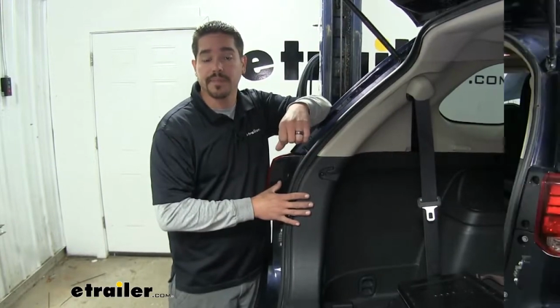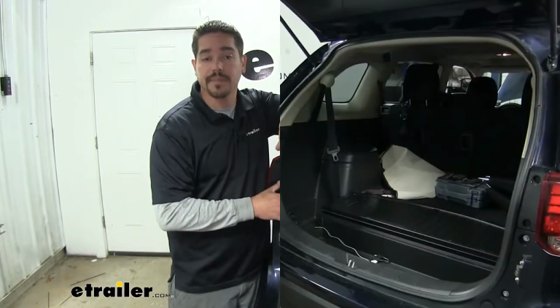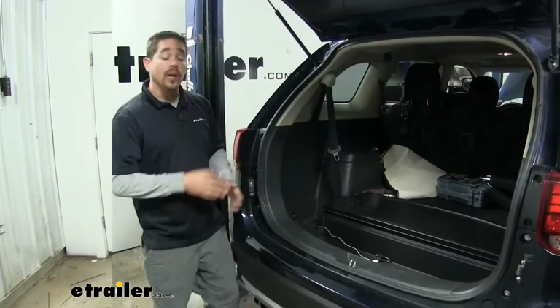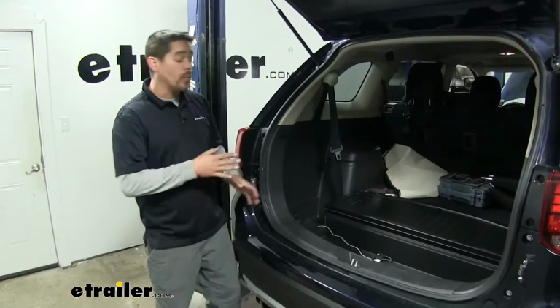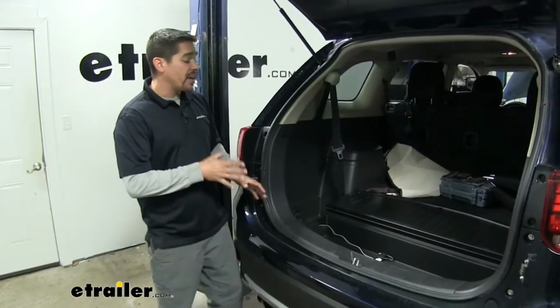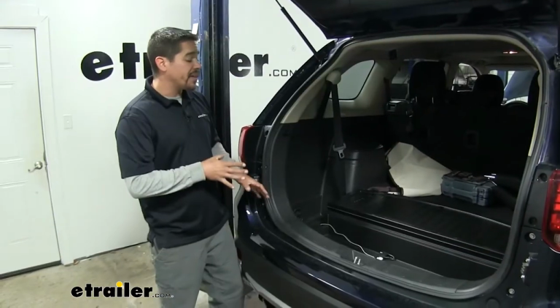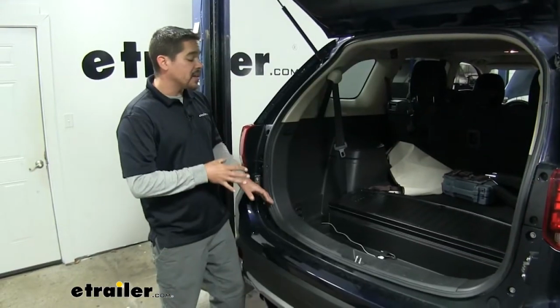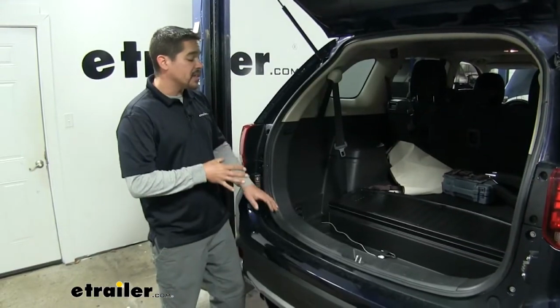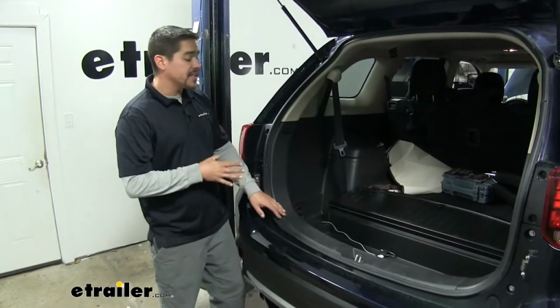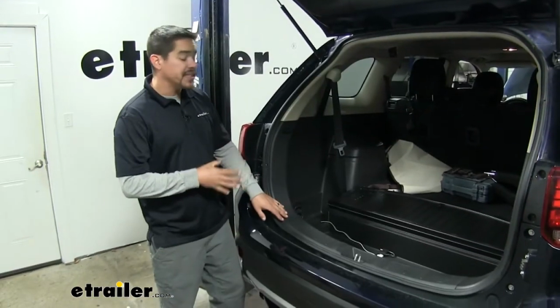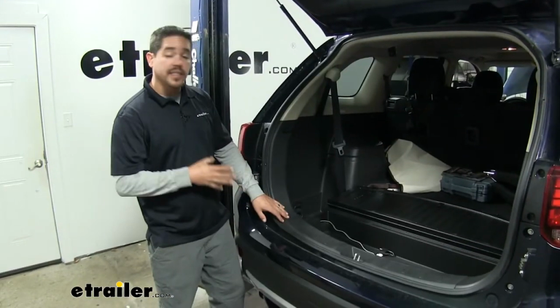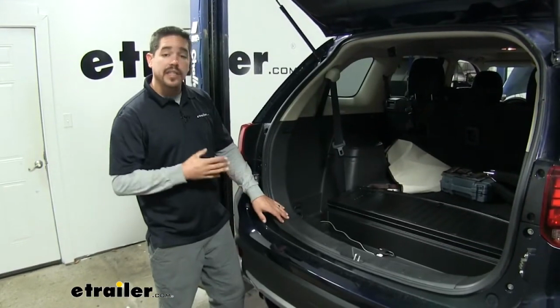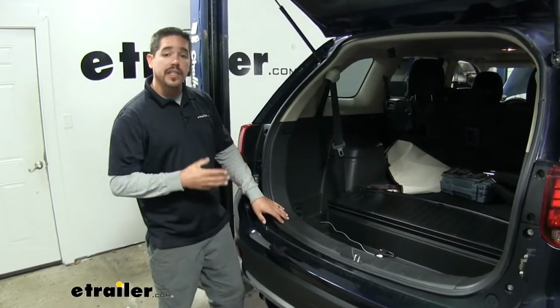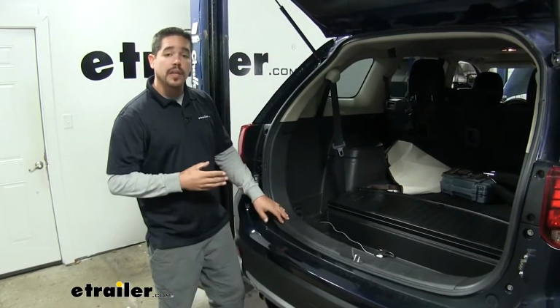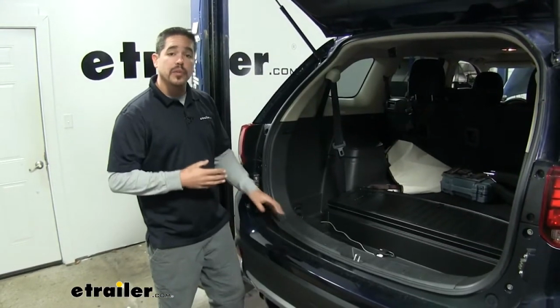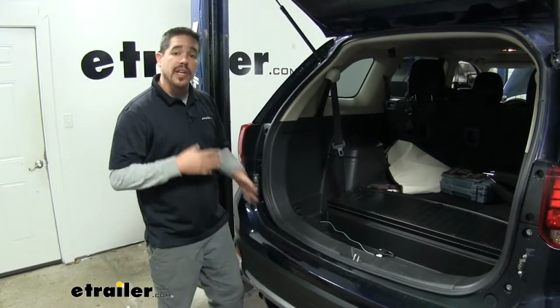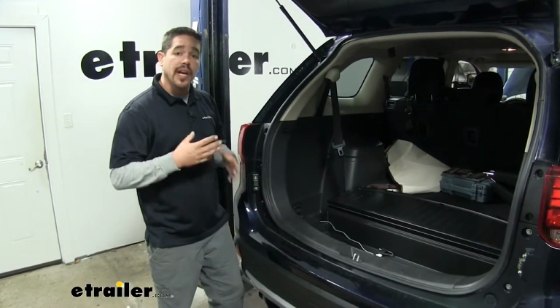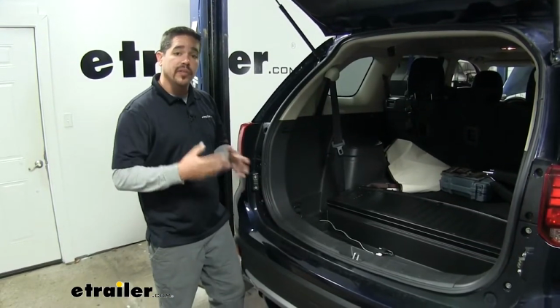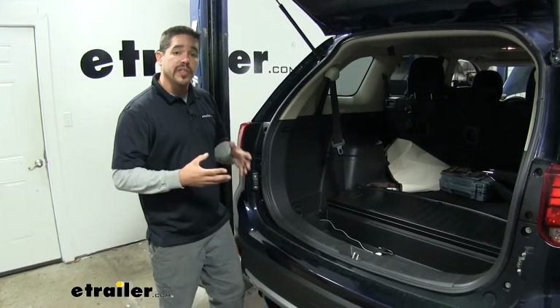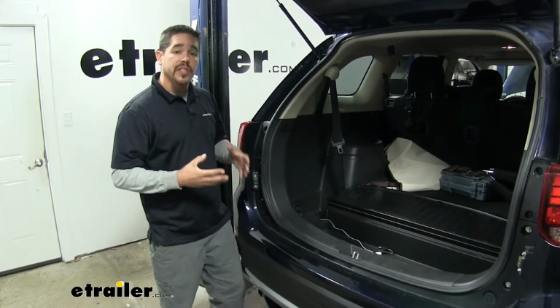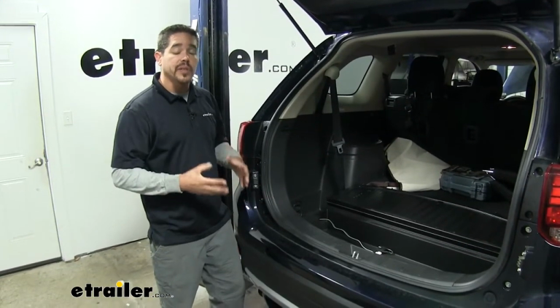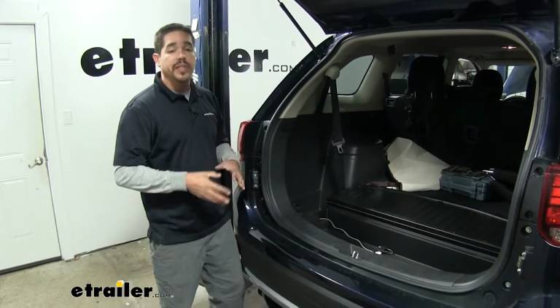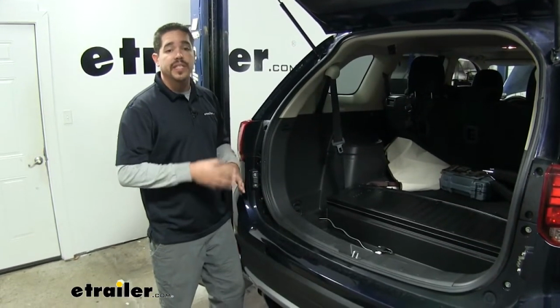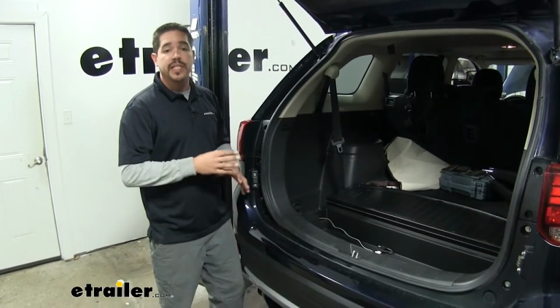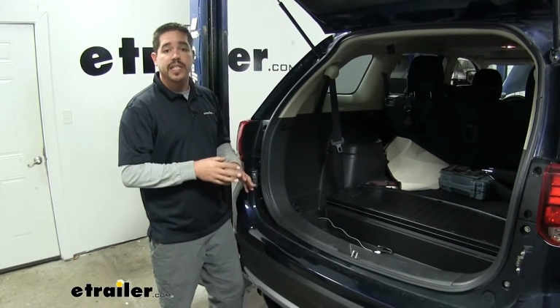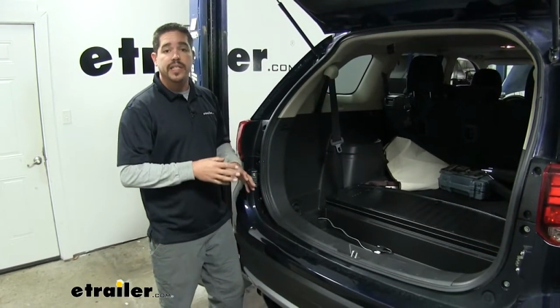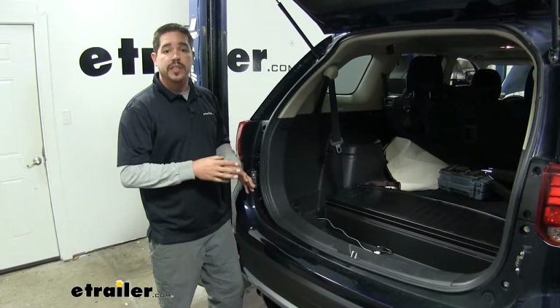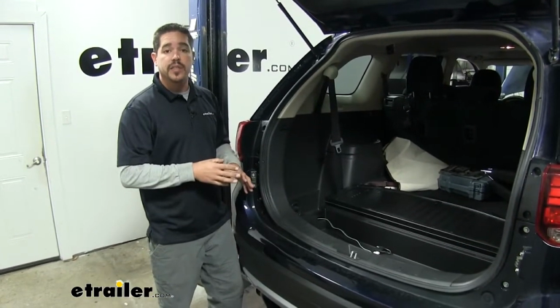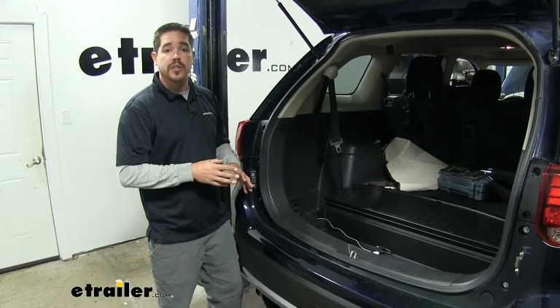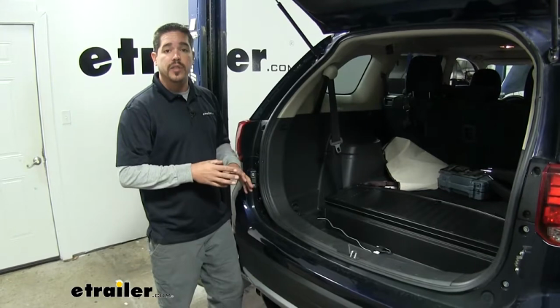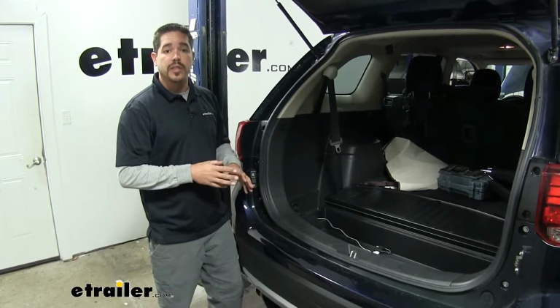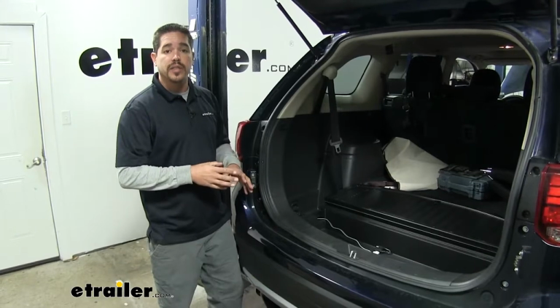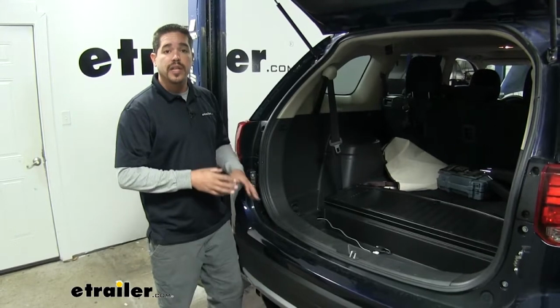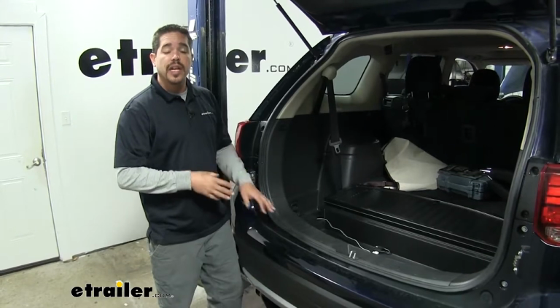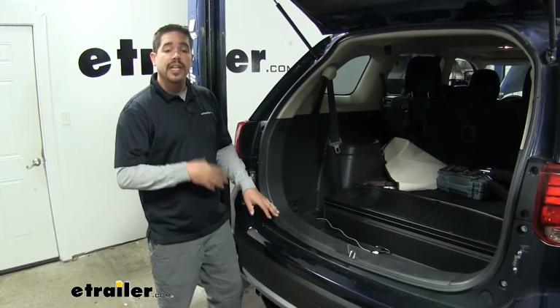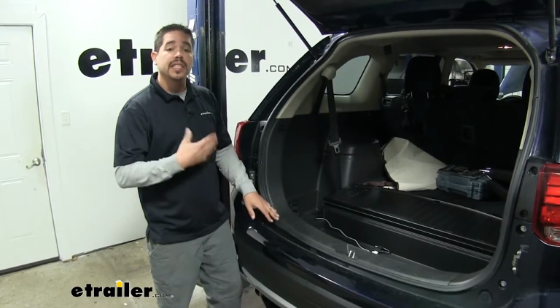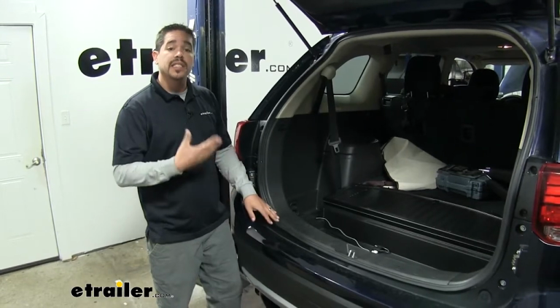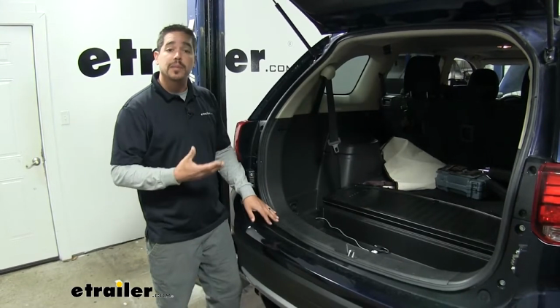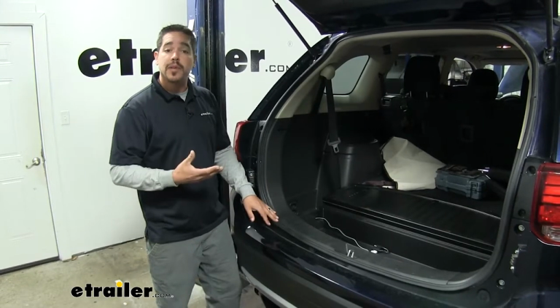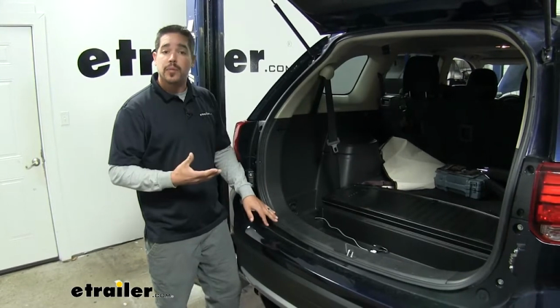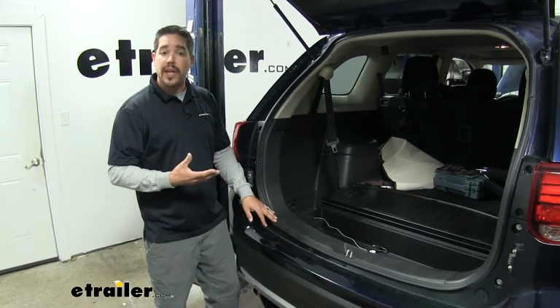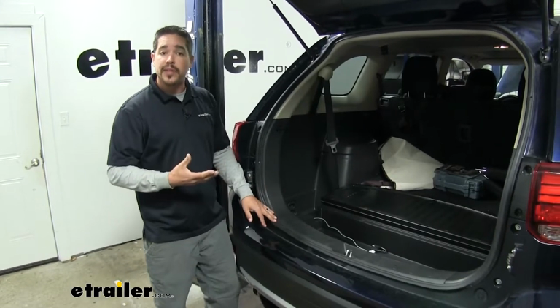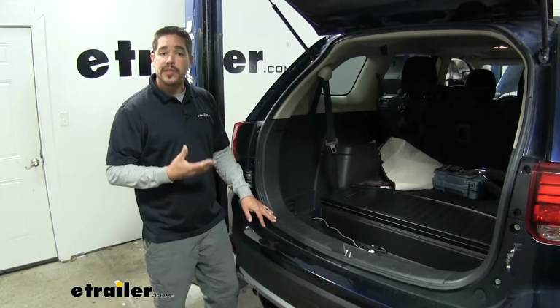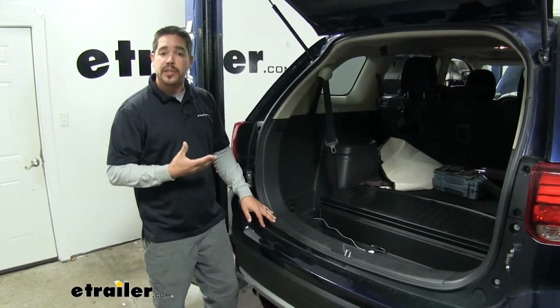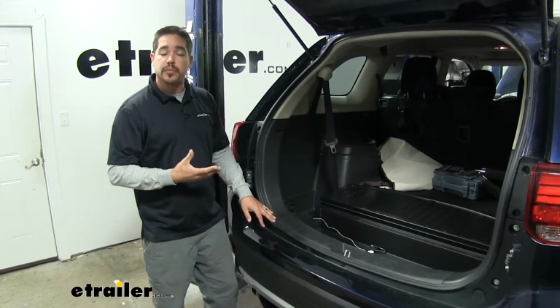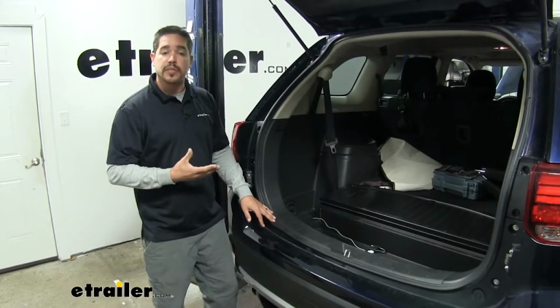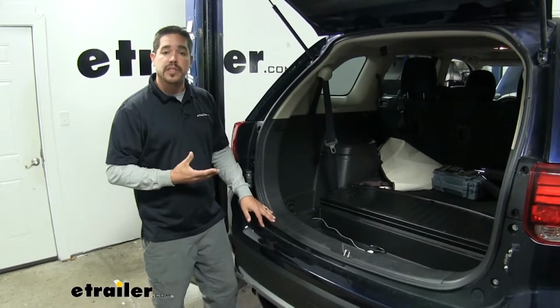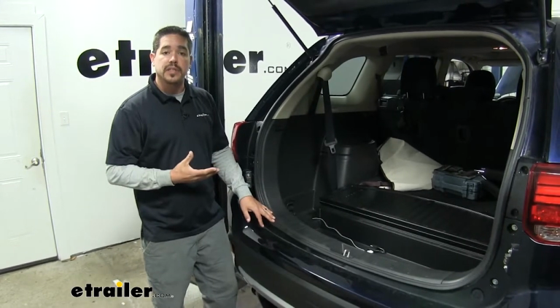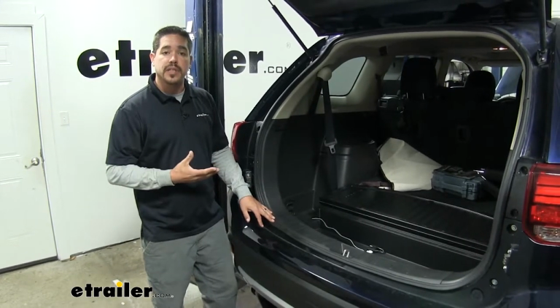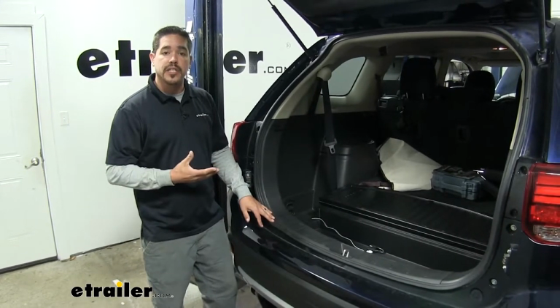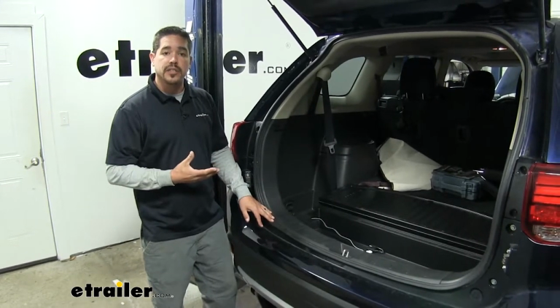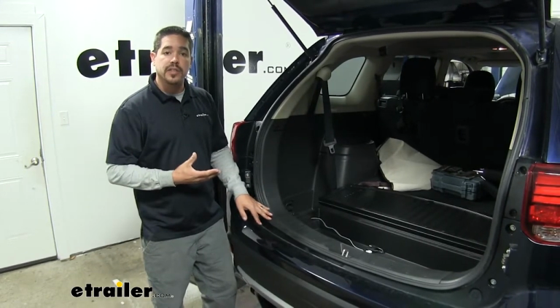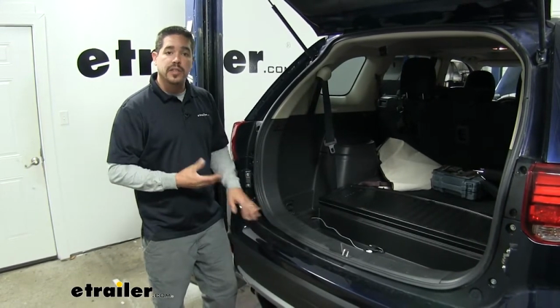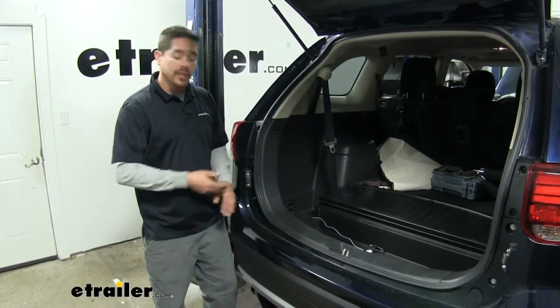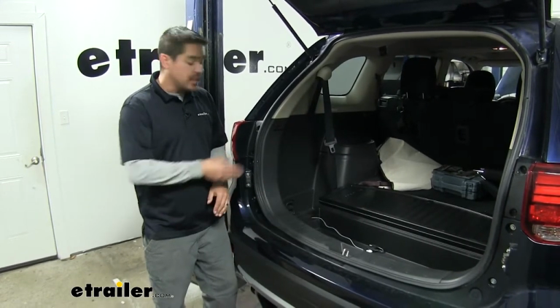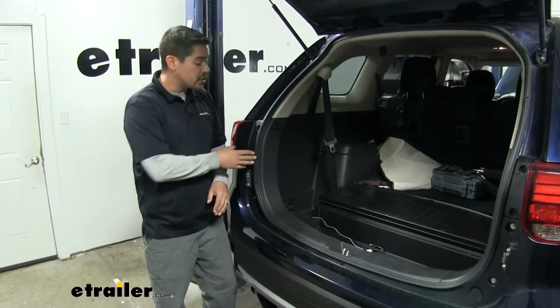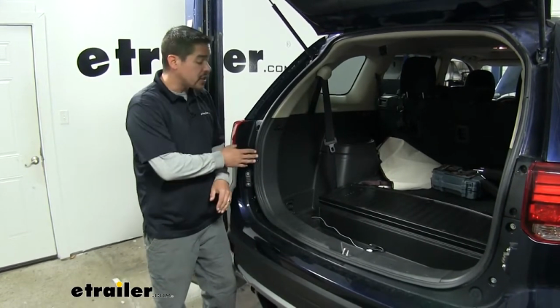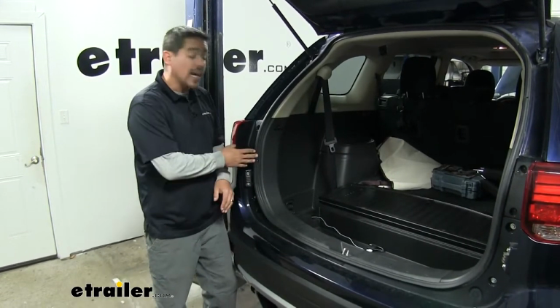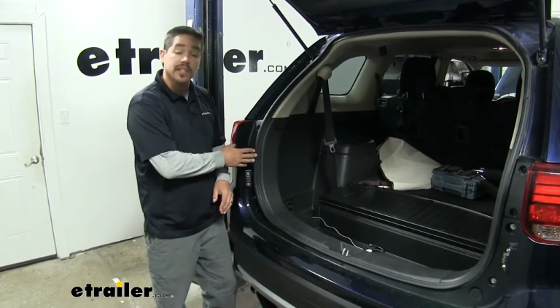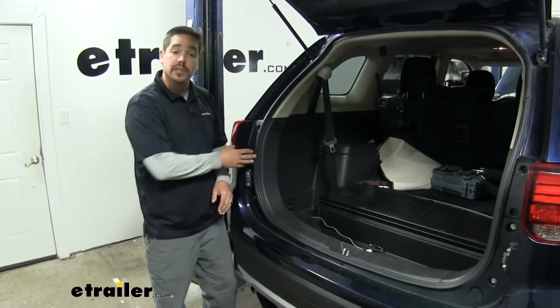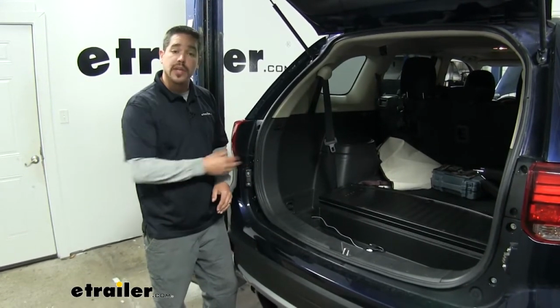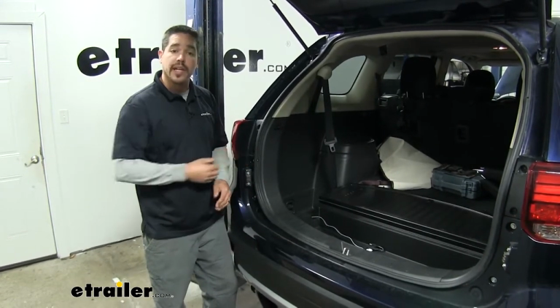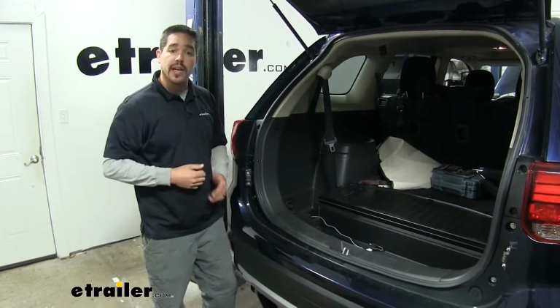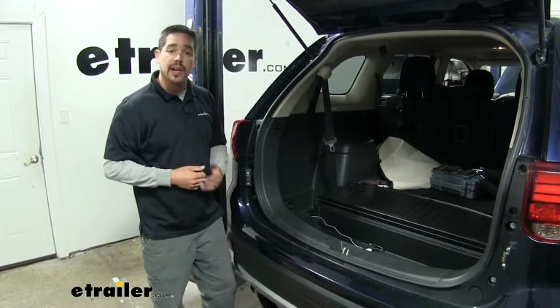Our wiring harness is going to come with everything you need to get it installed. It is going to be a rather simple installation. Let's show you how to do that now.